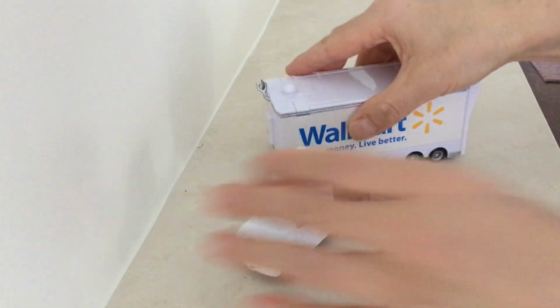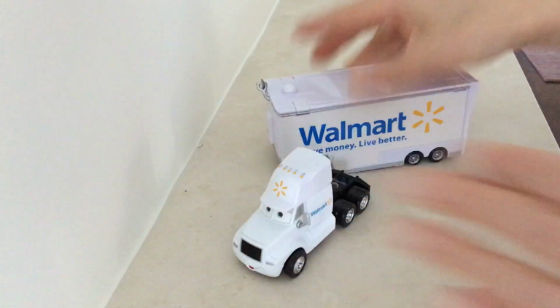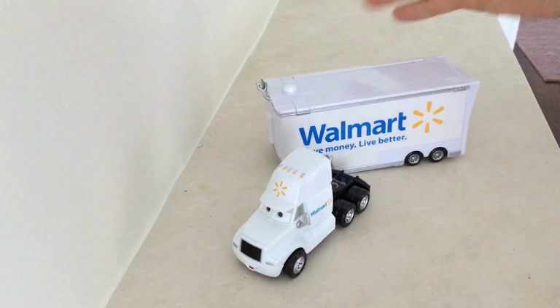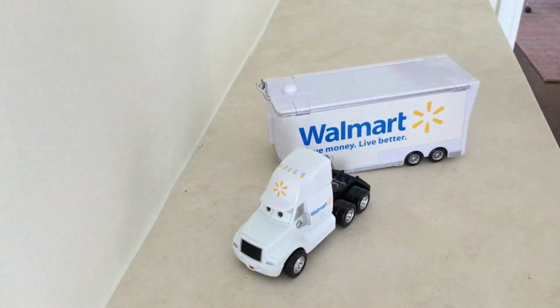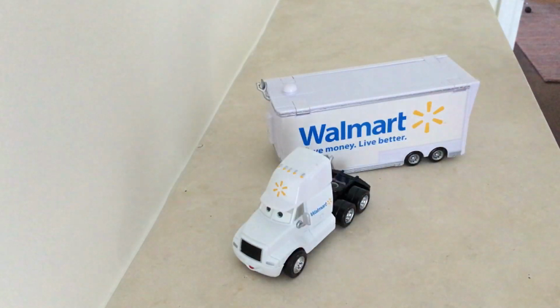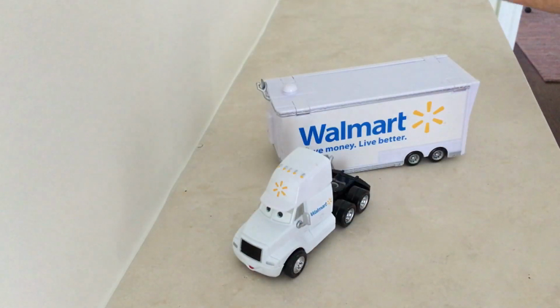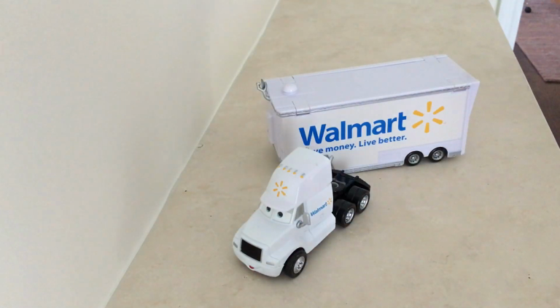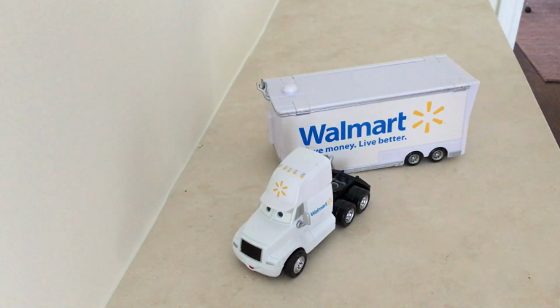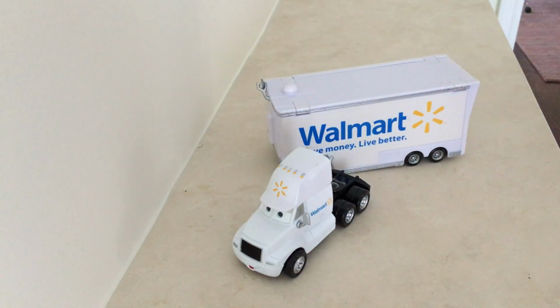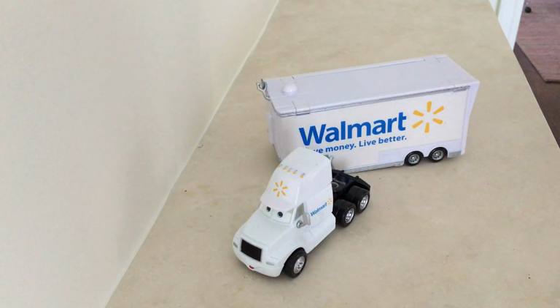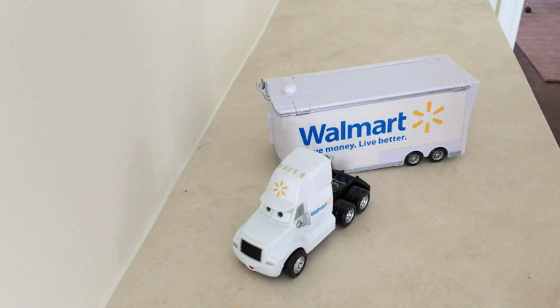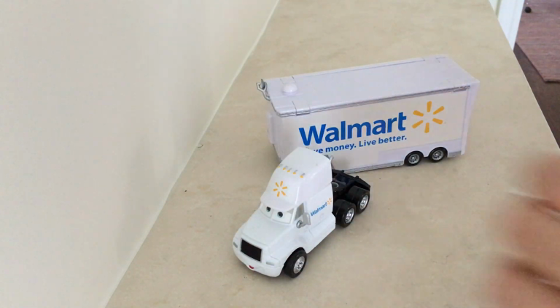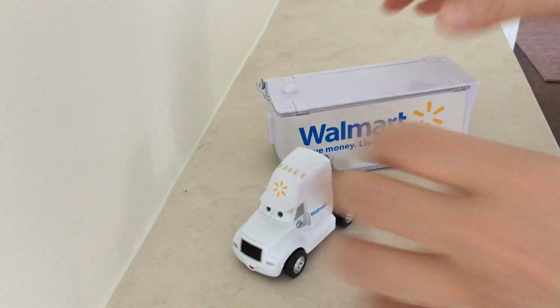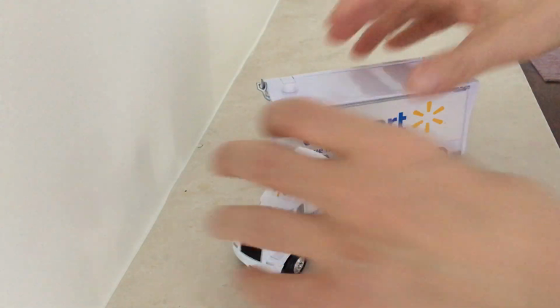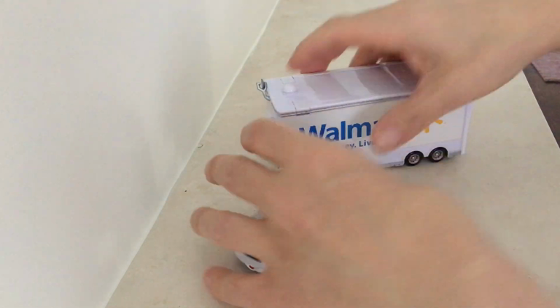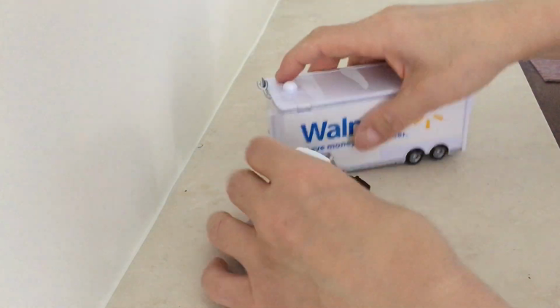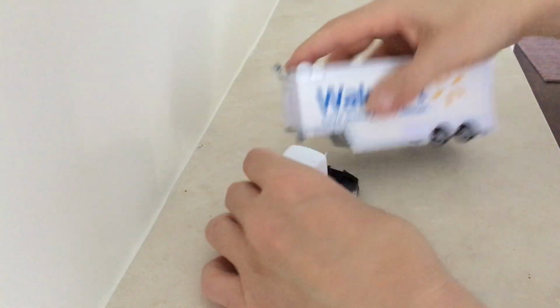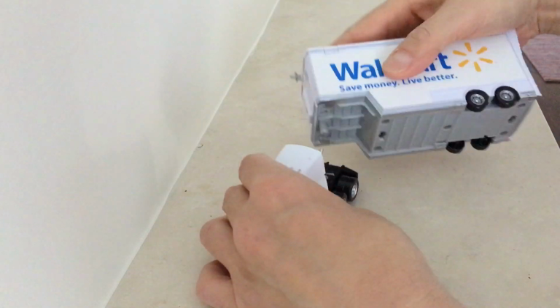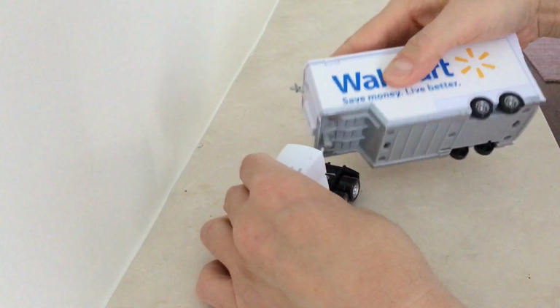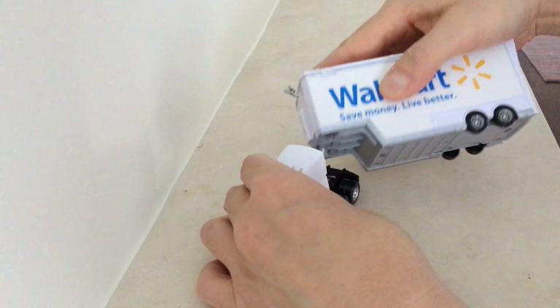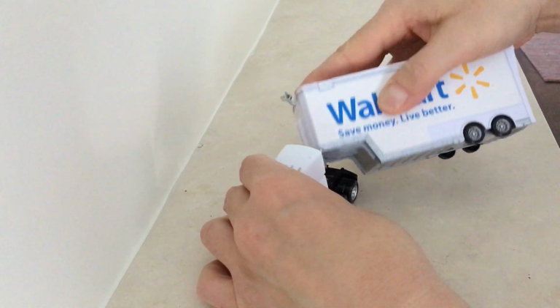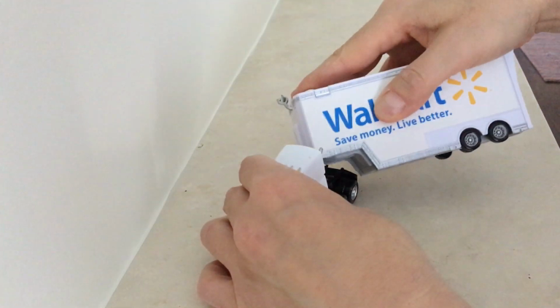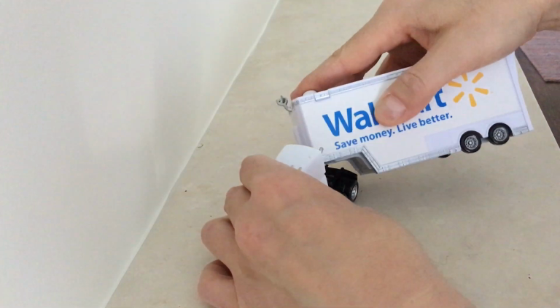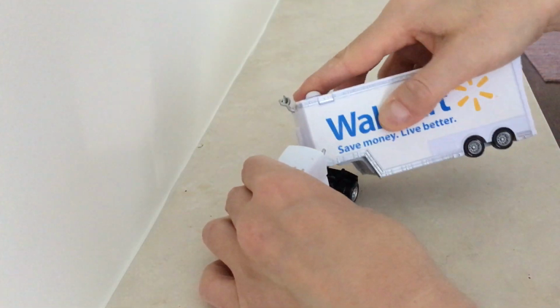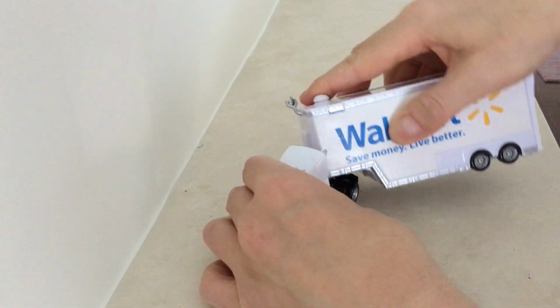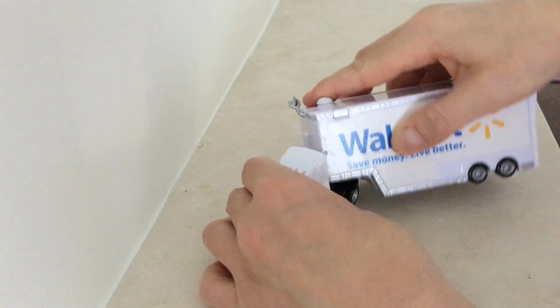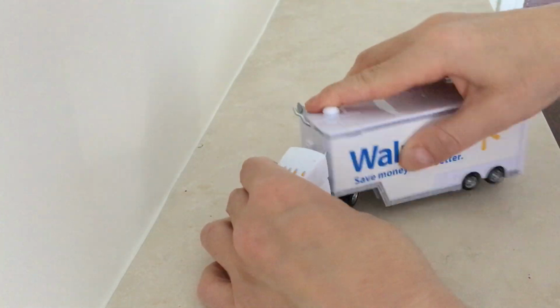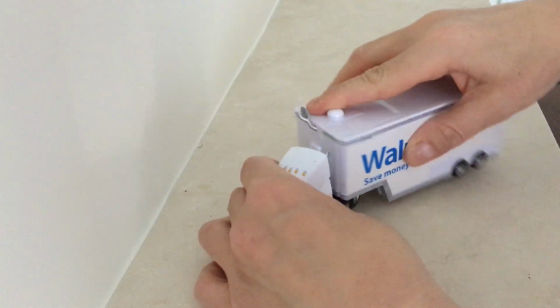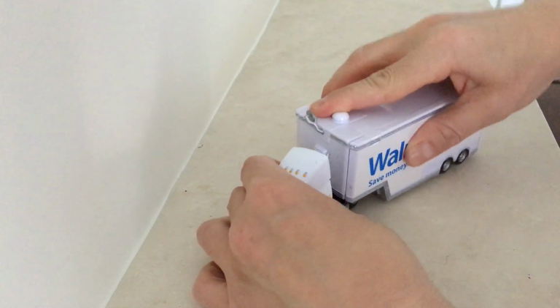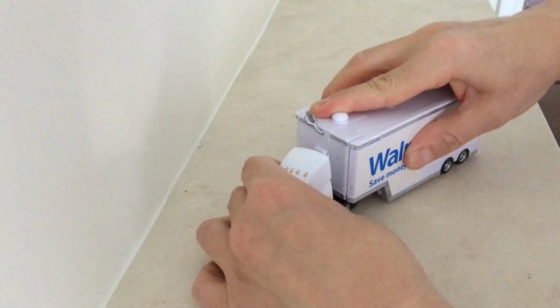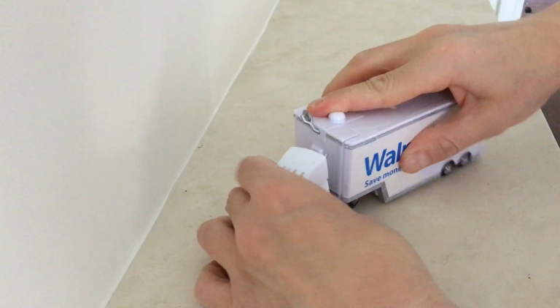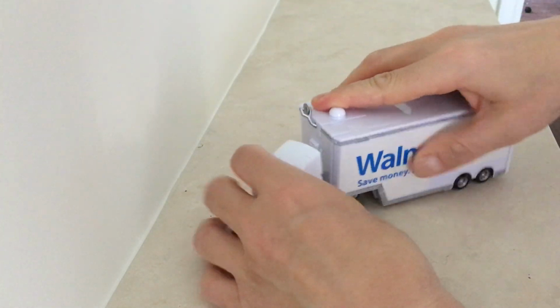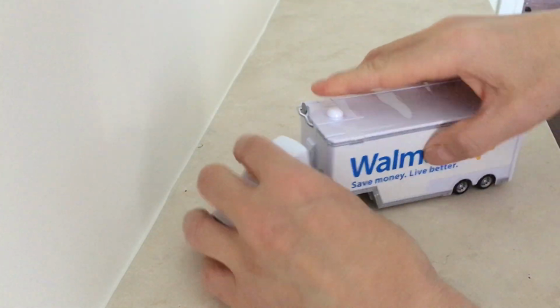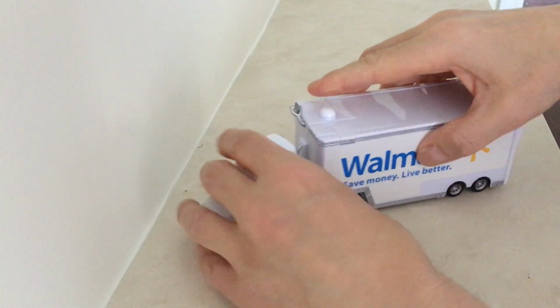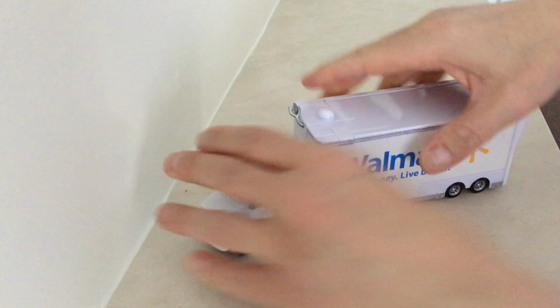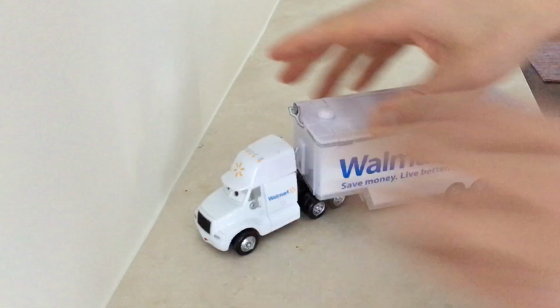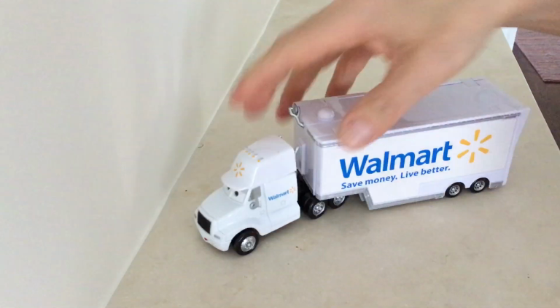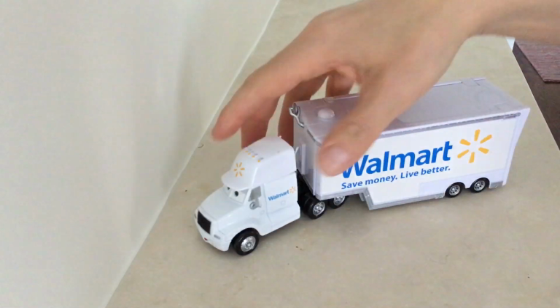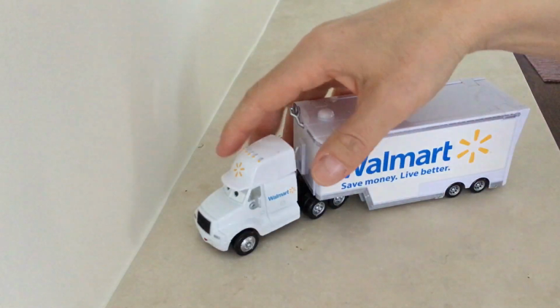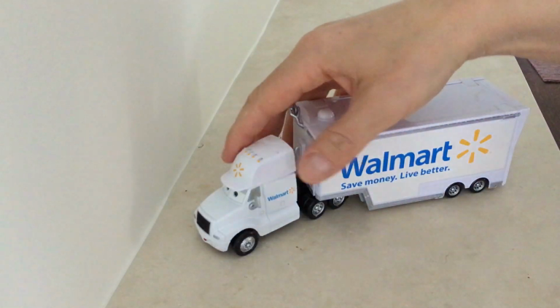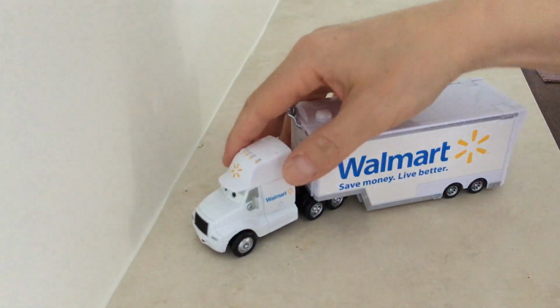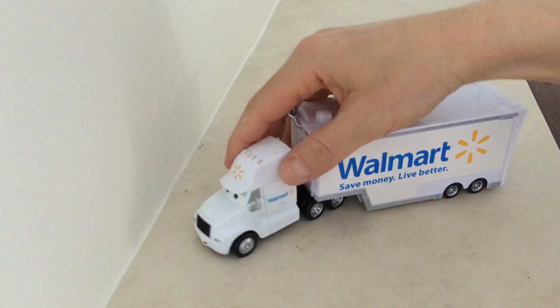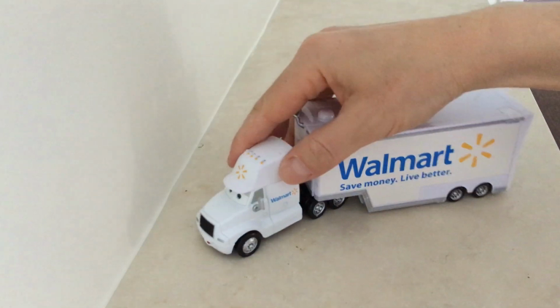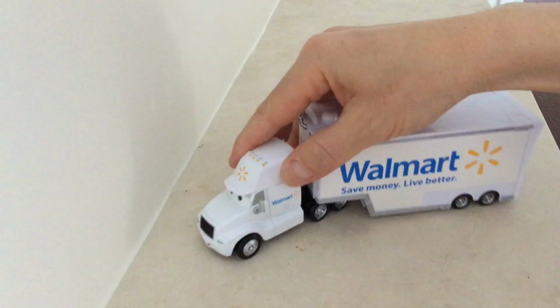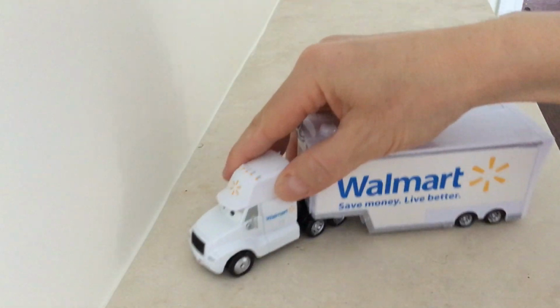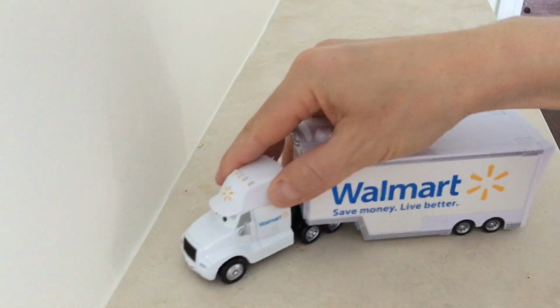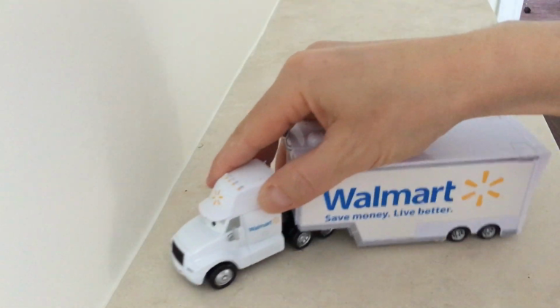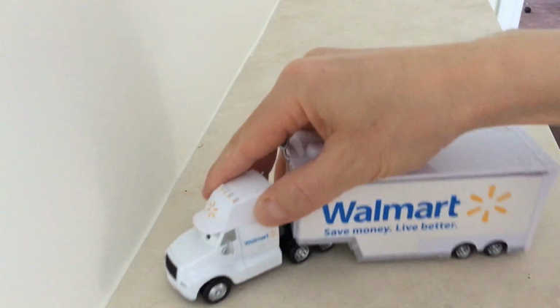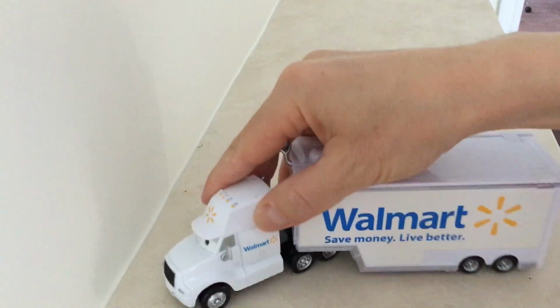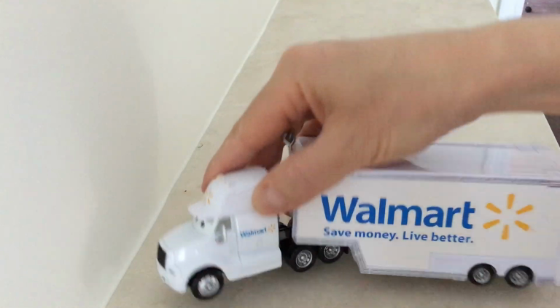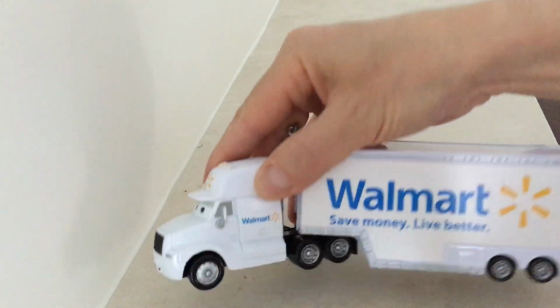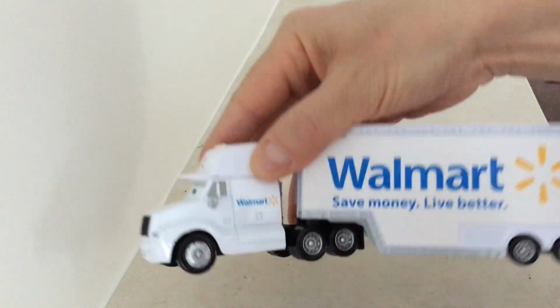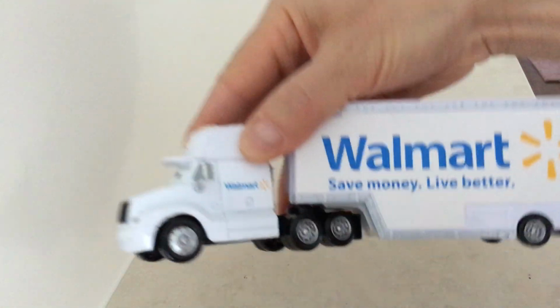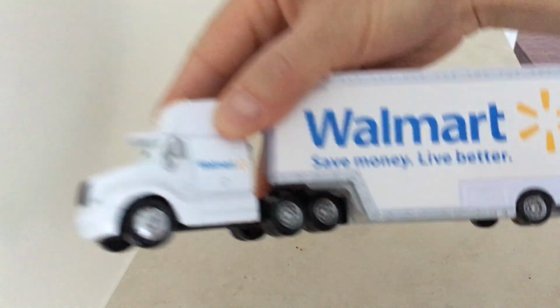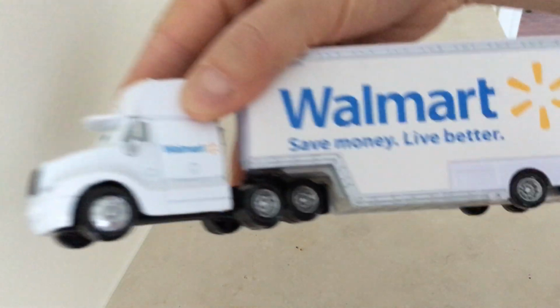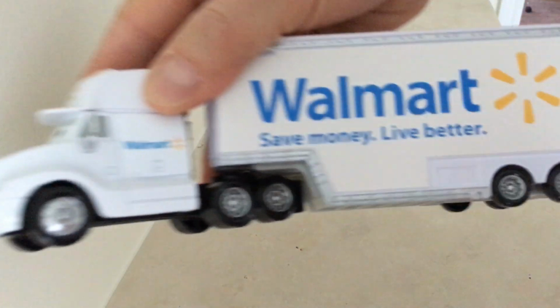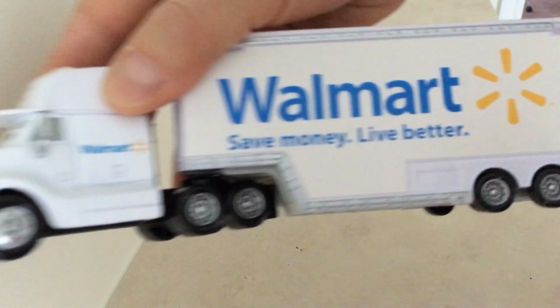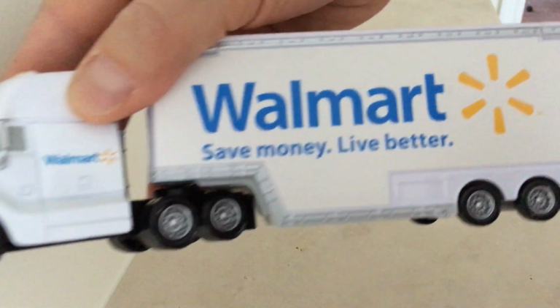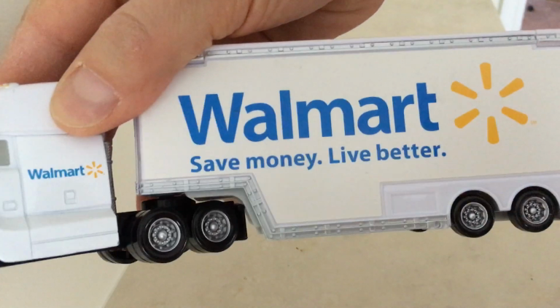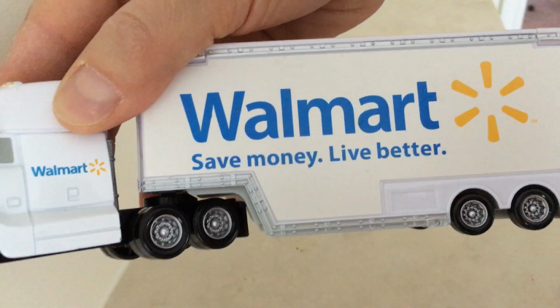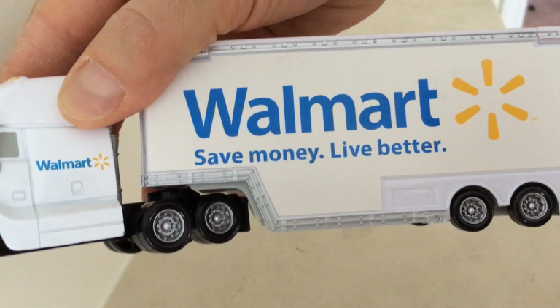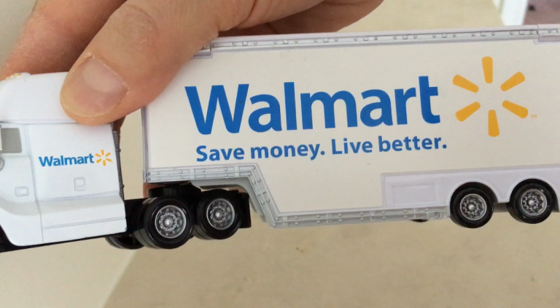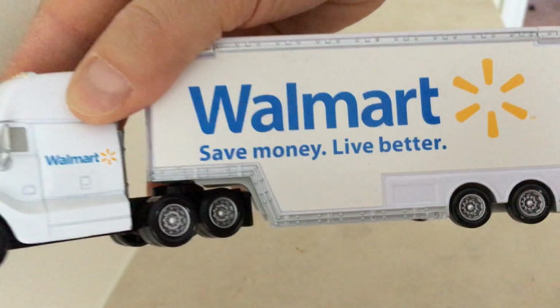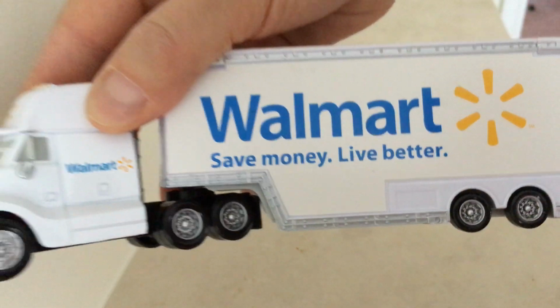I believe this does come apart if you want. So great buy — our son likes playing with this one.